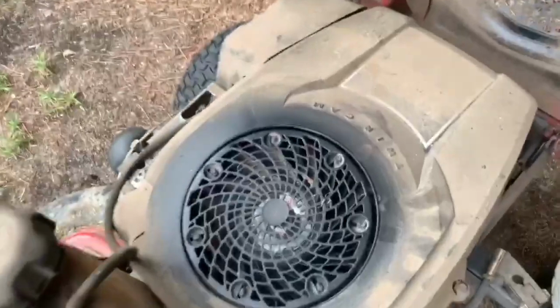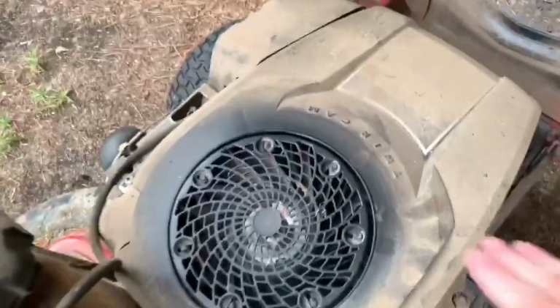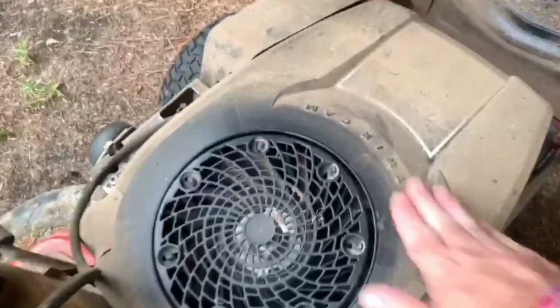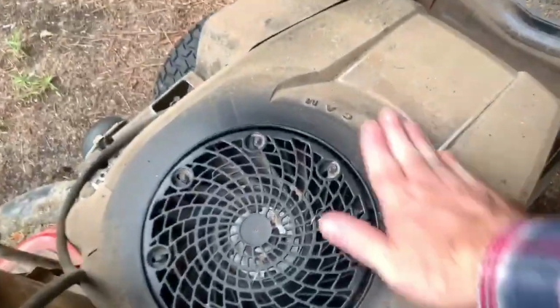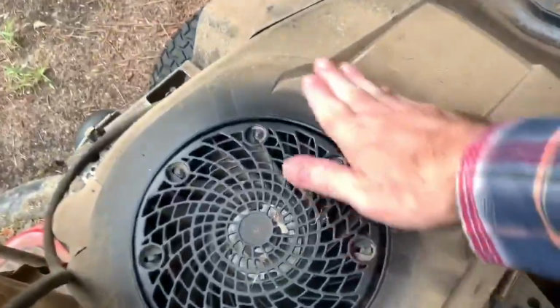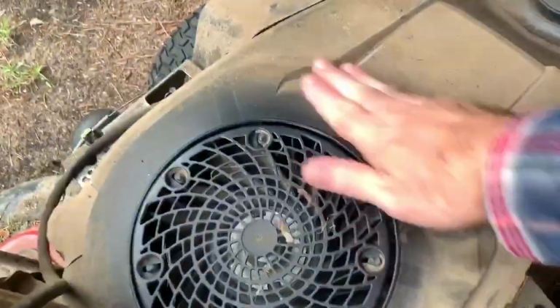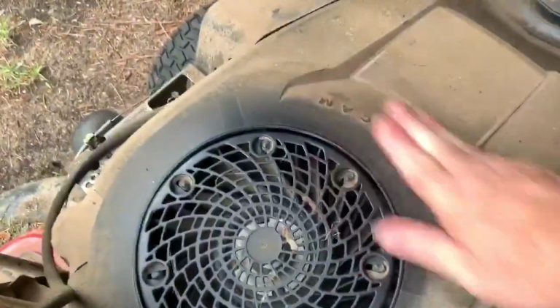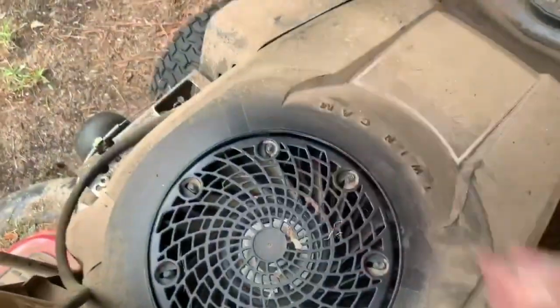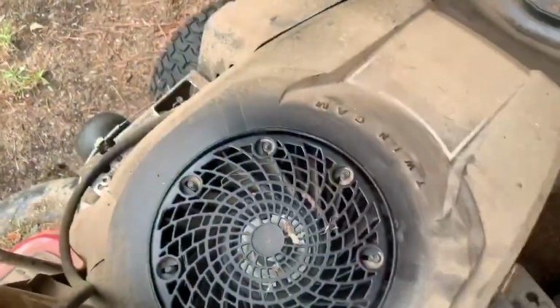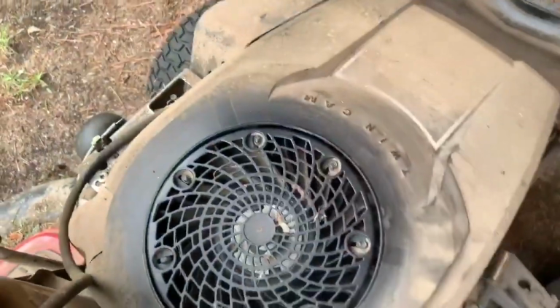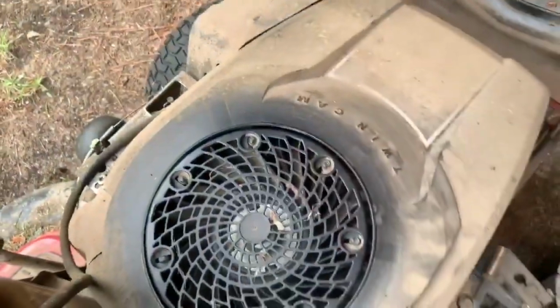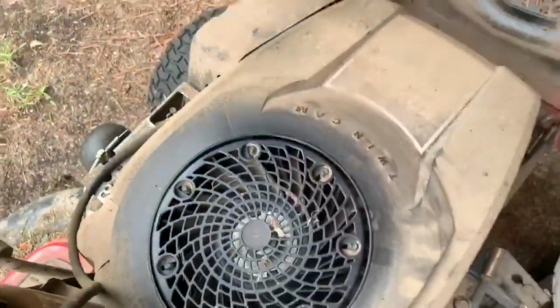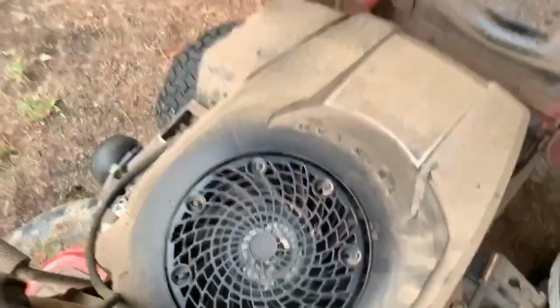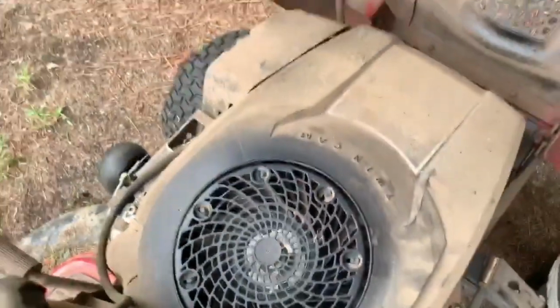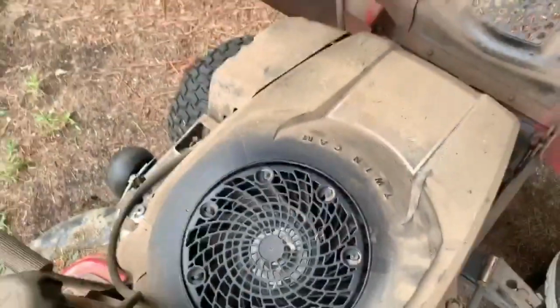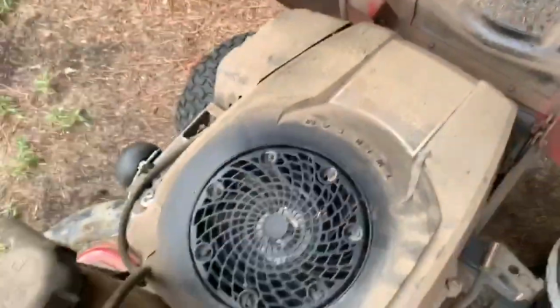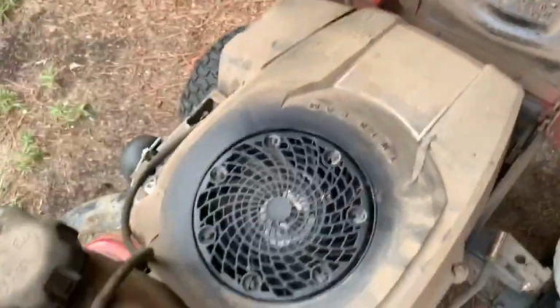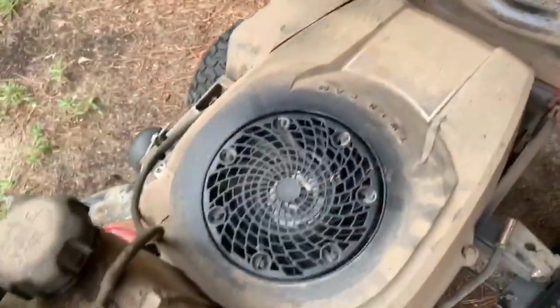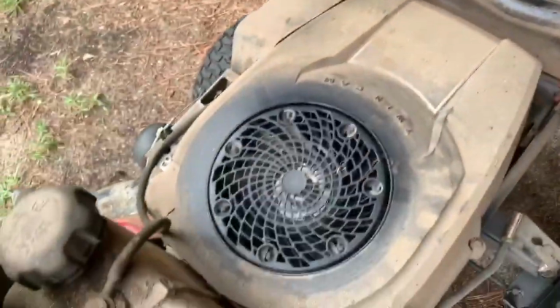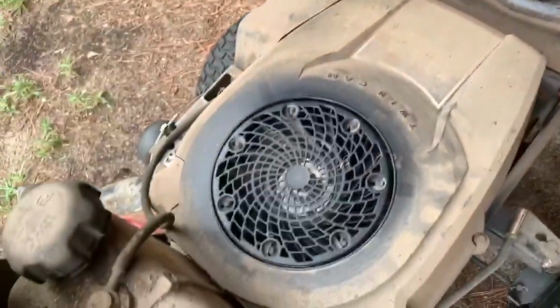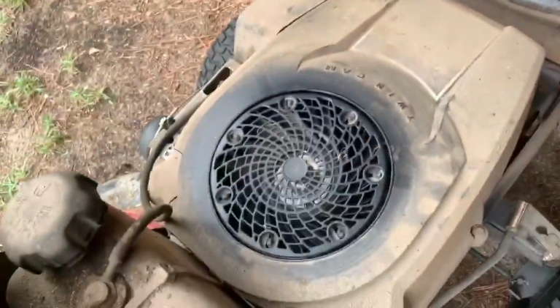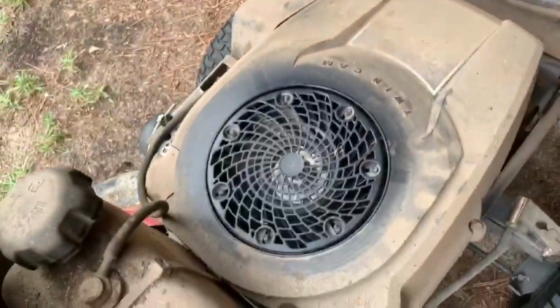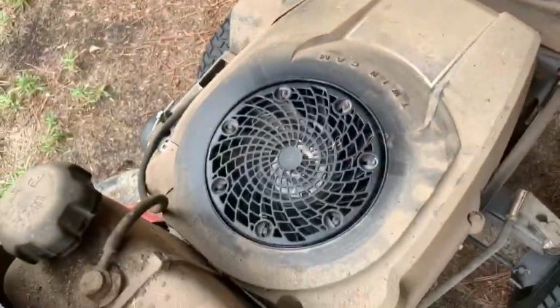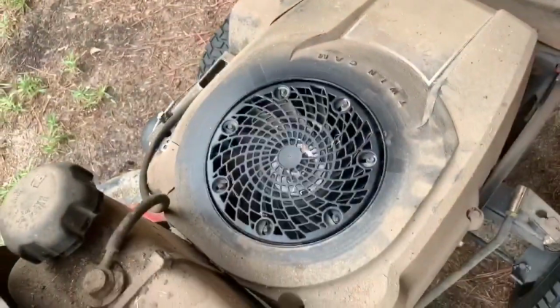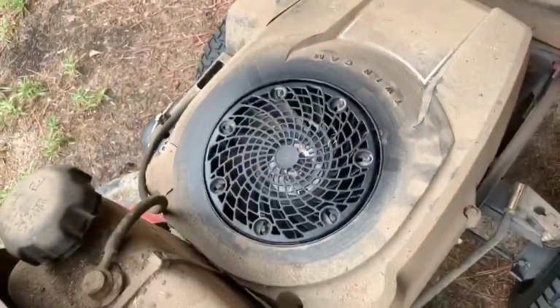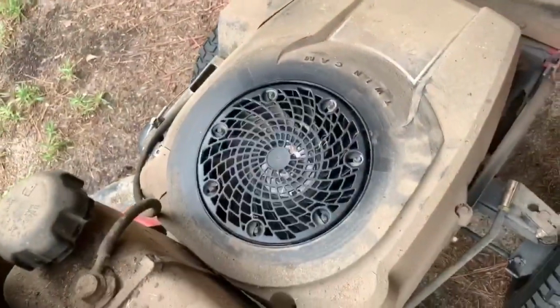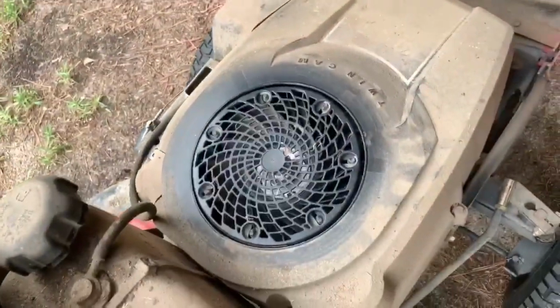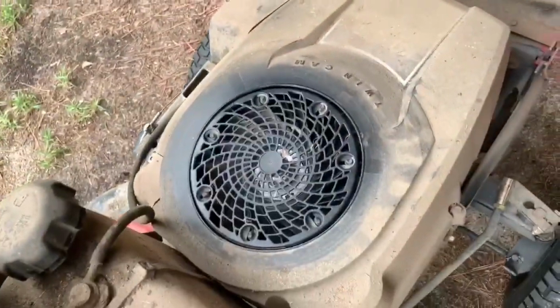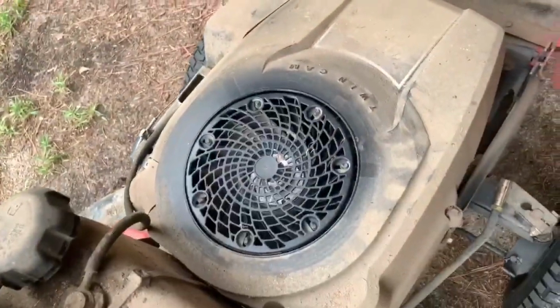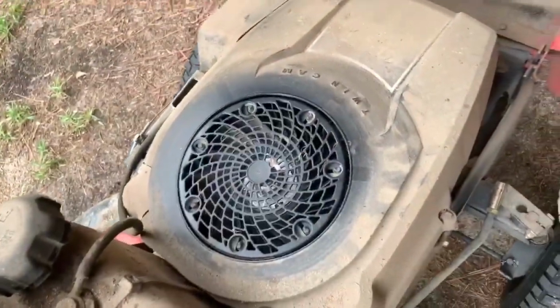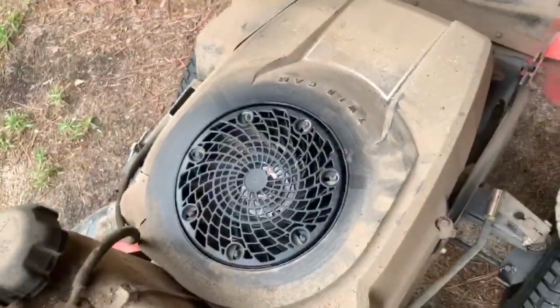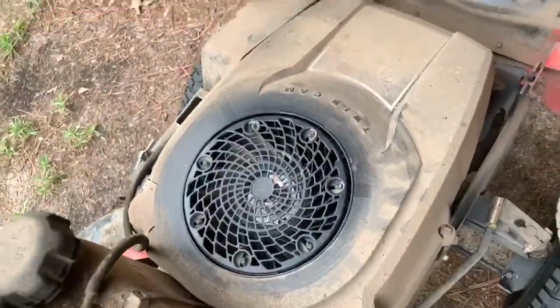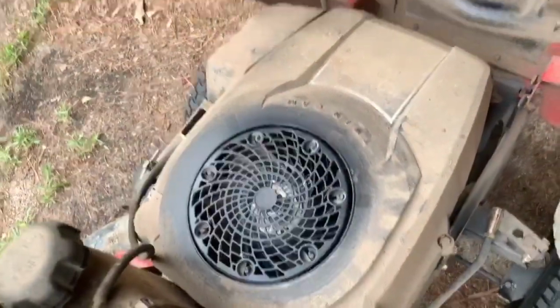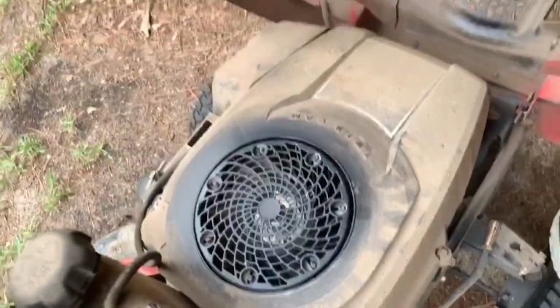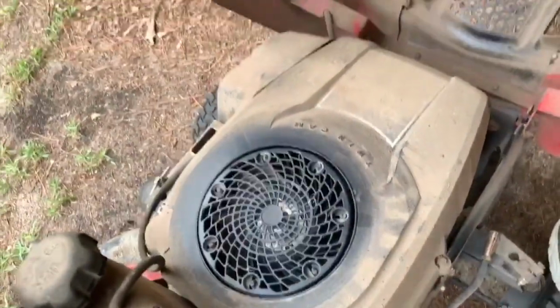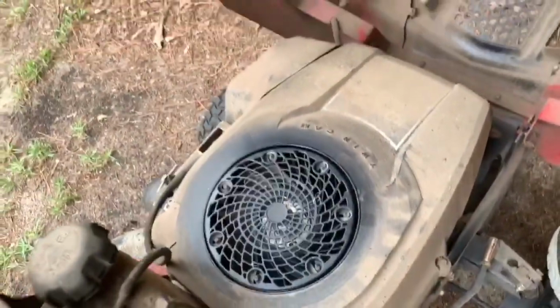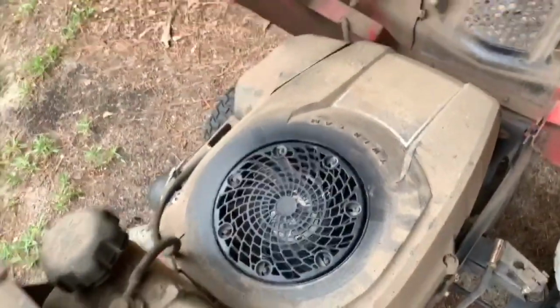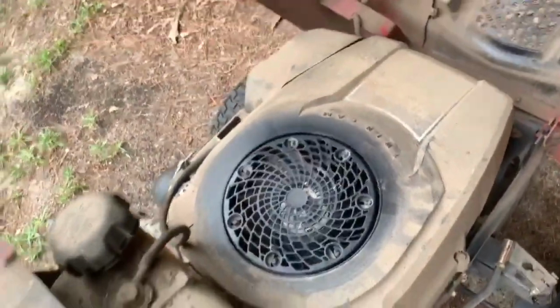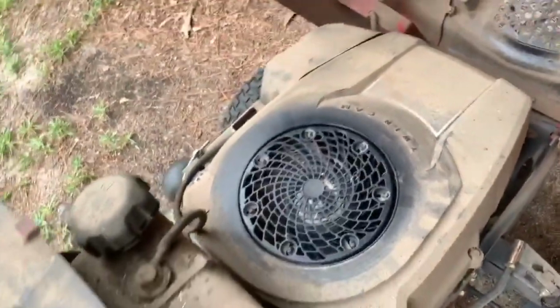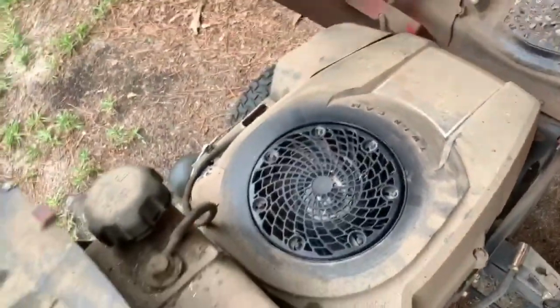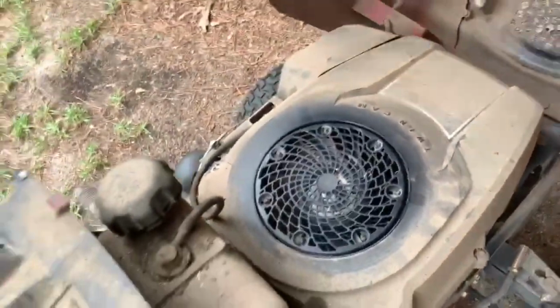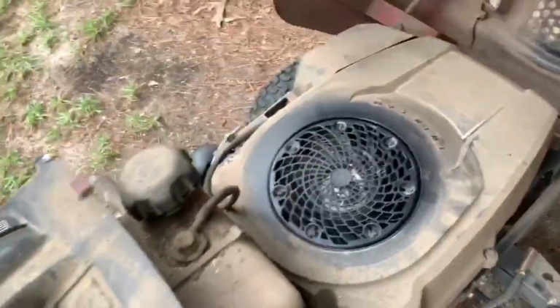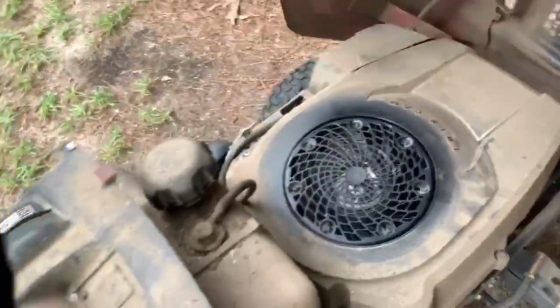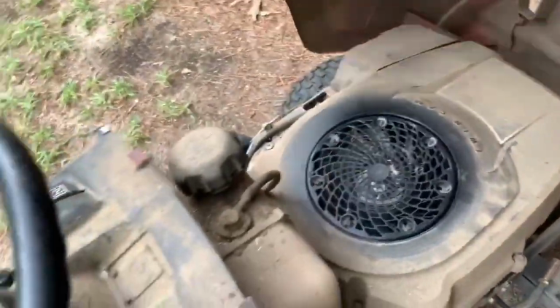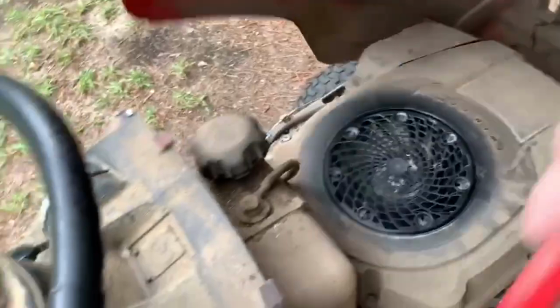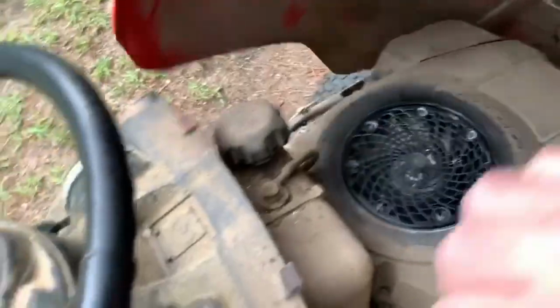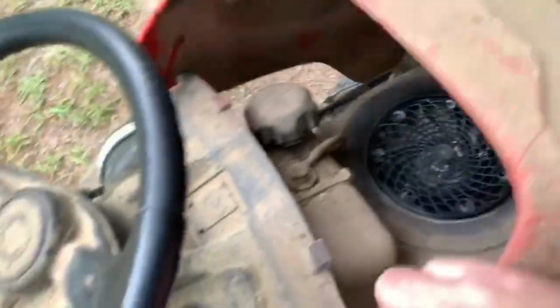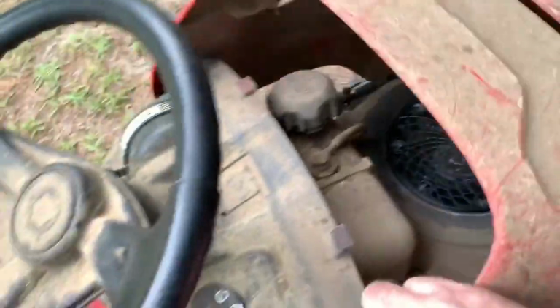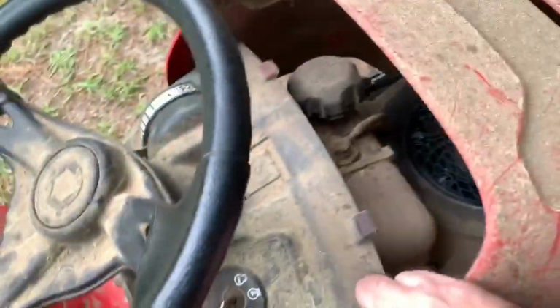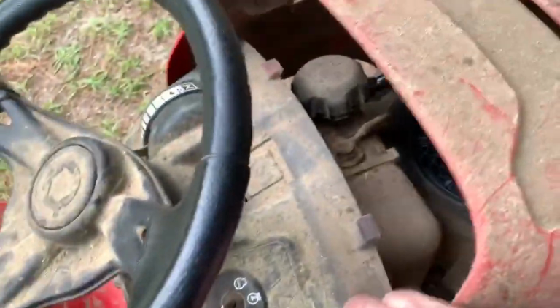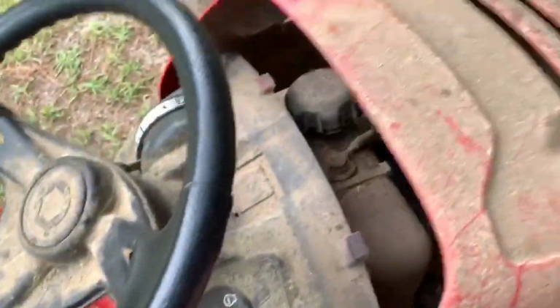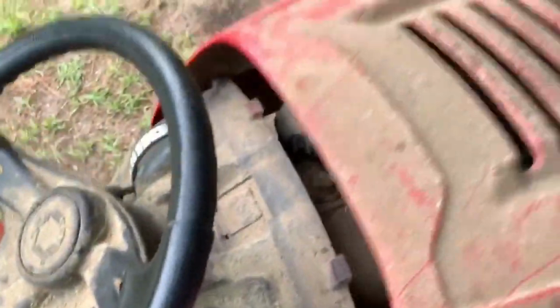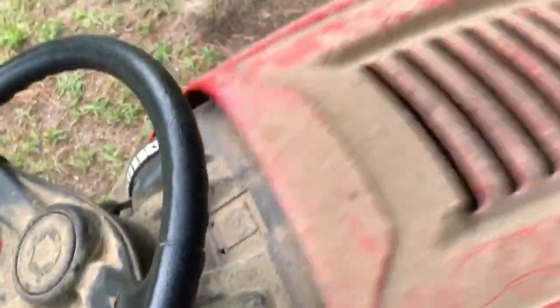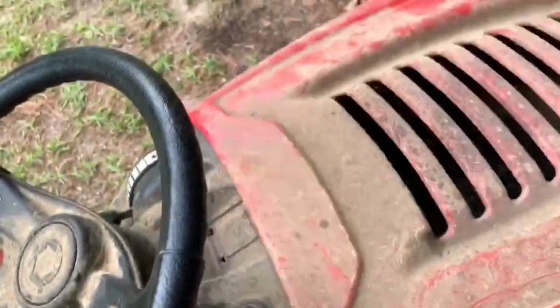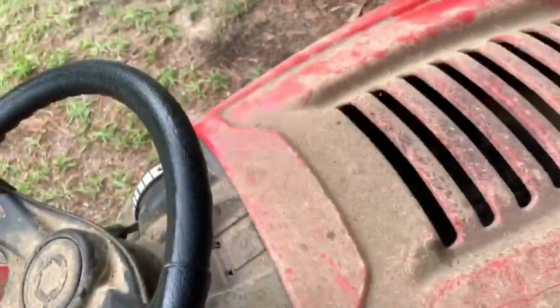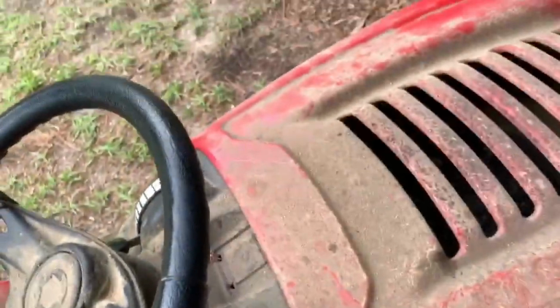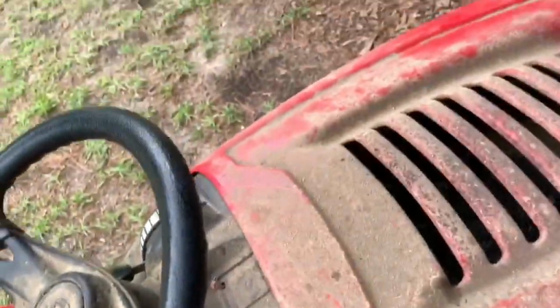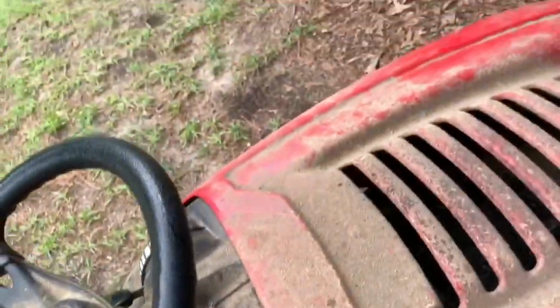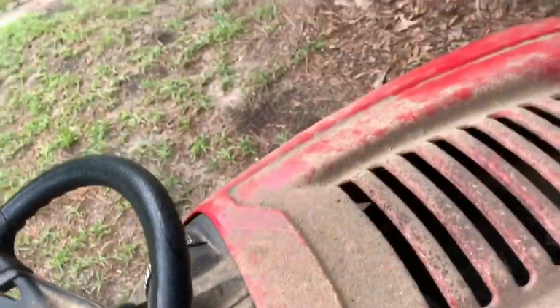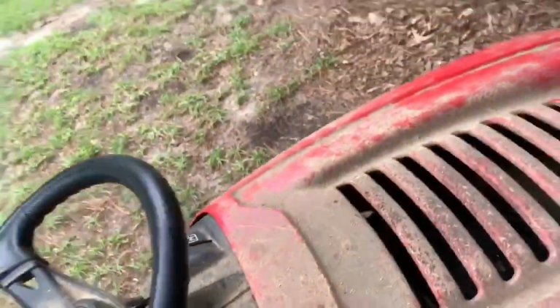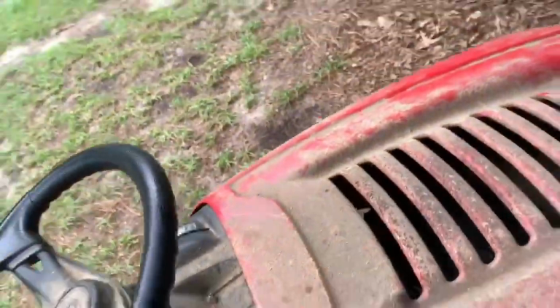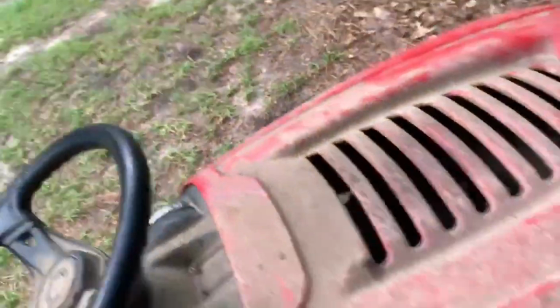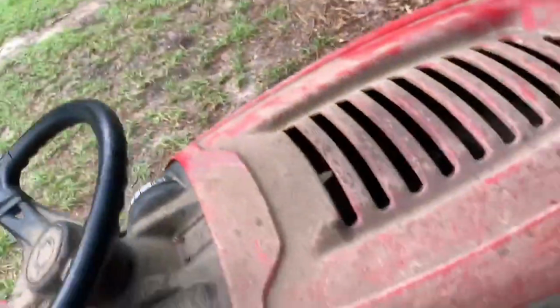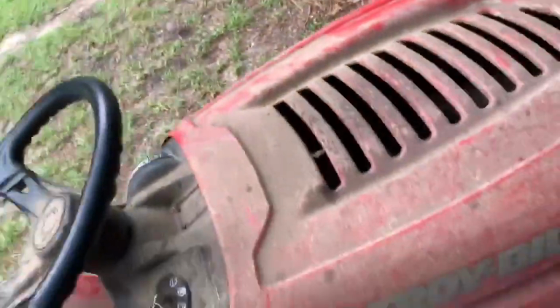It's a 19 horsepower twin cam Kohler engine. I just got through cutting — that's why it's so dirty, and I didn't feel like washing it before I did this video.